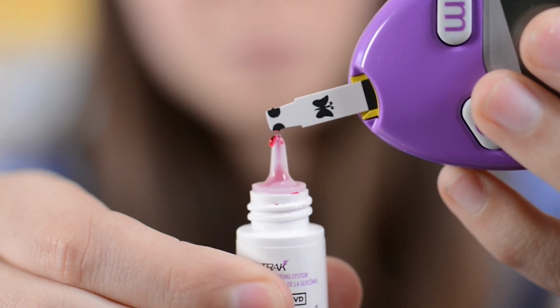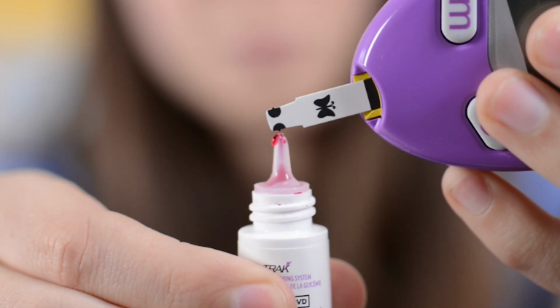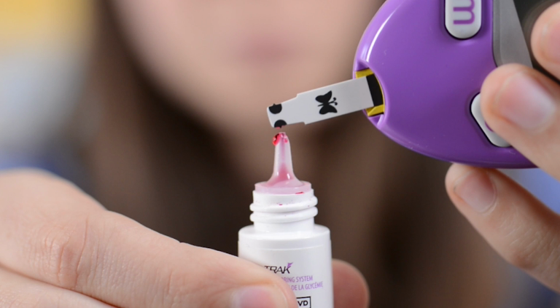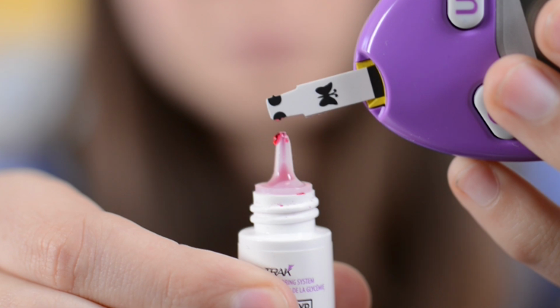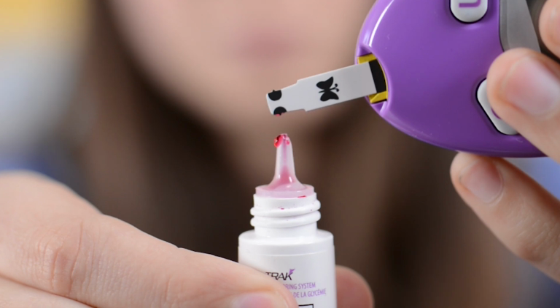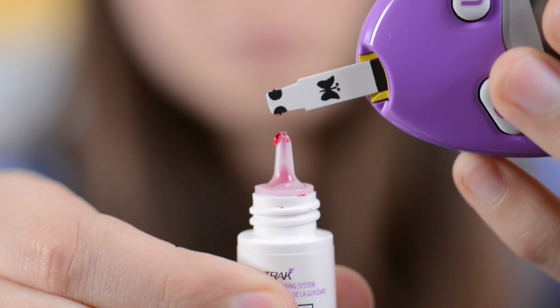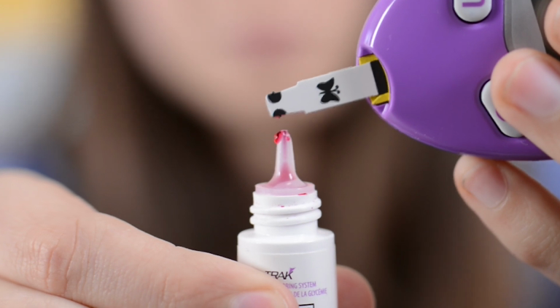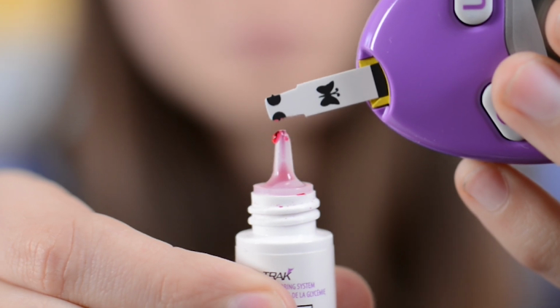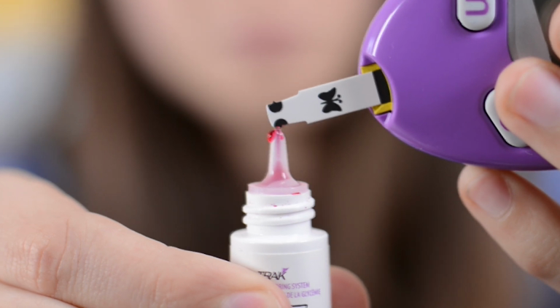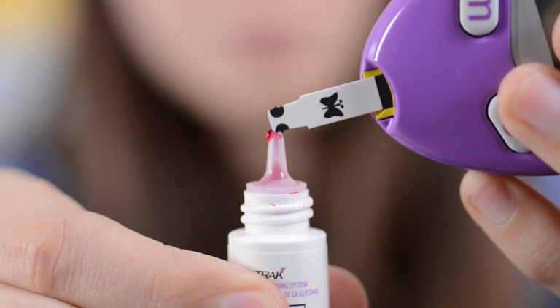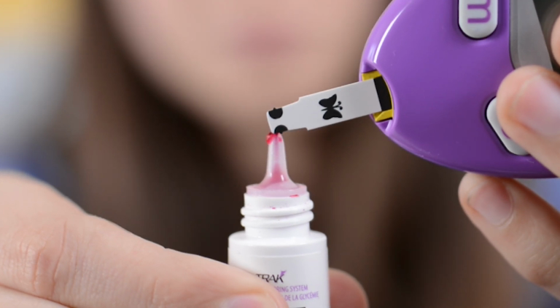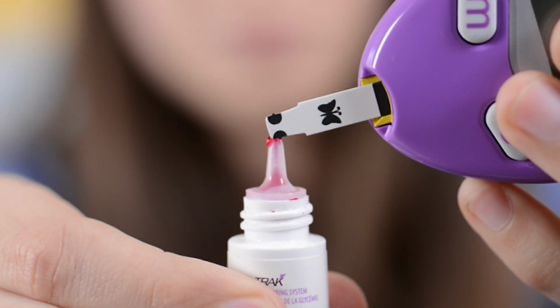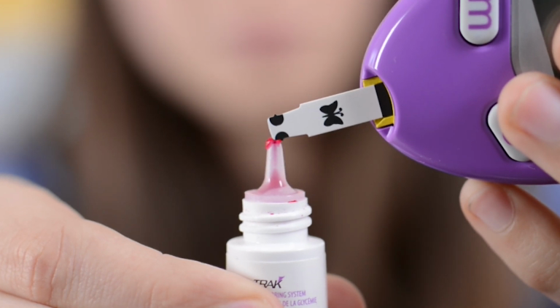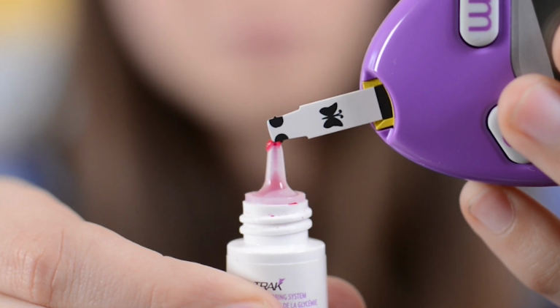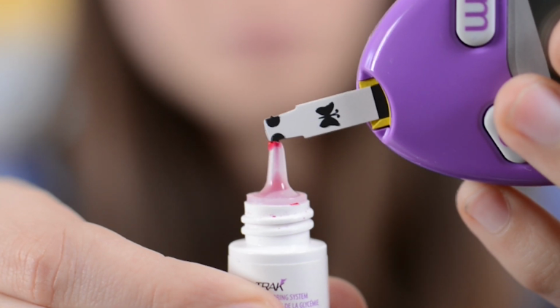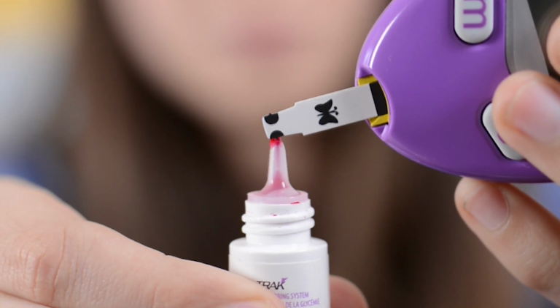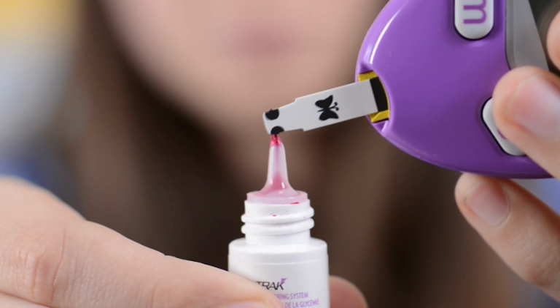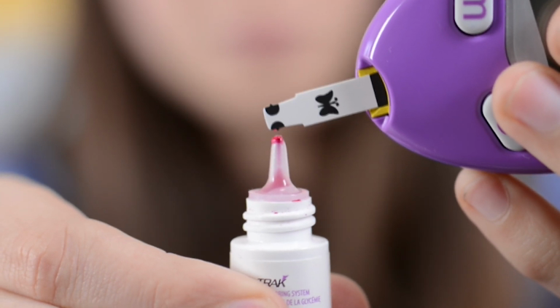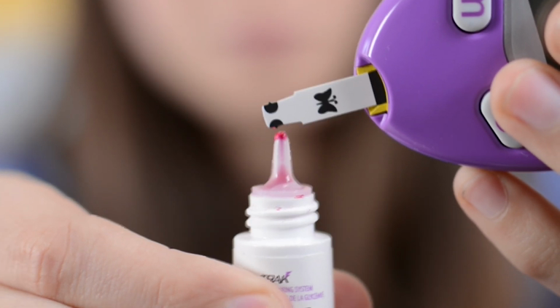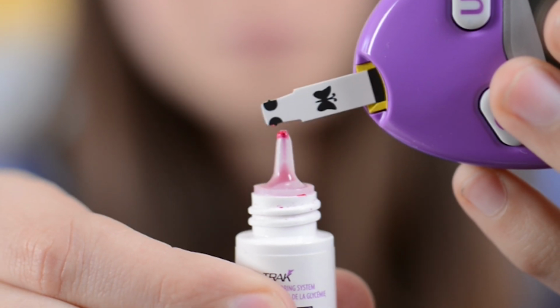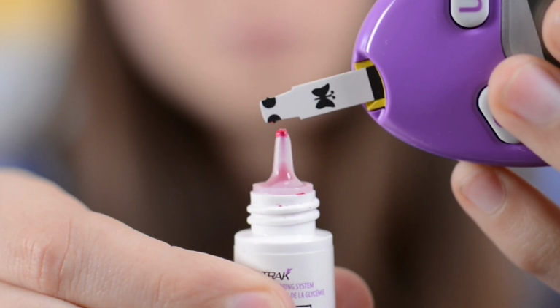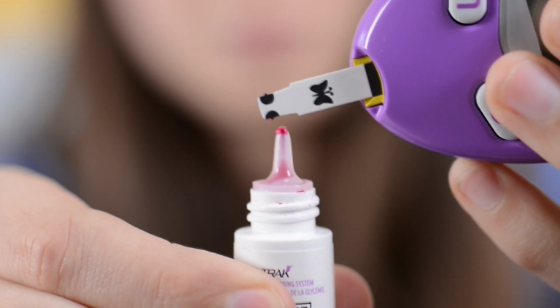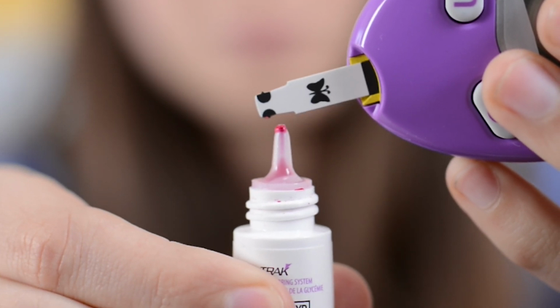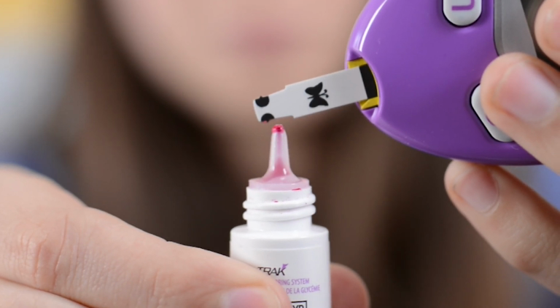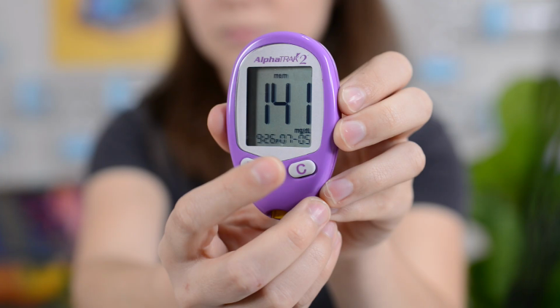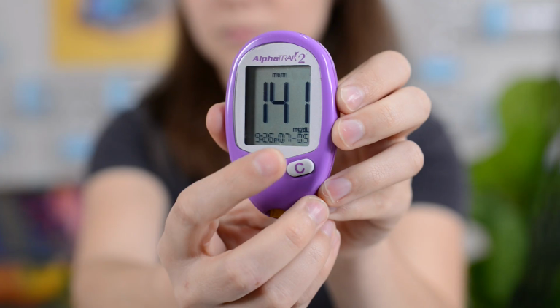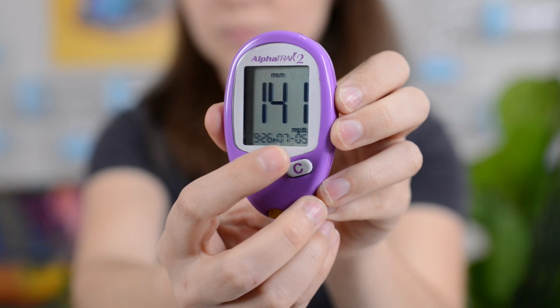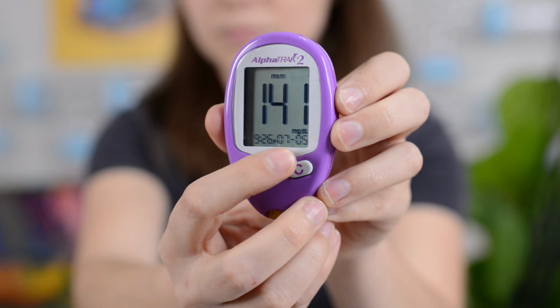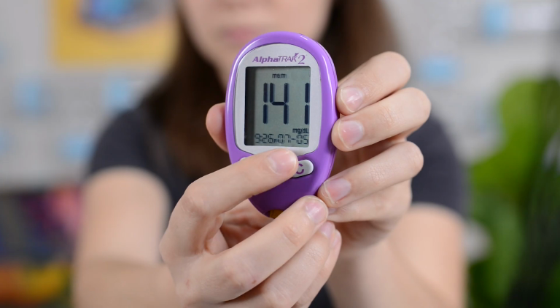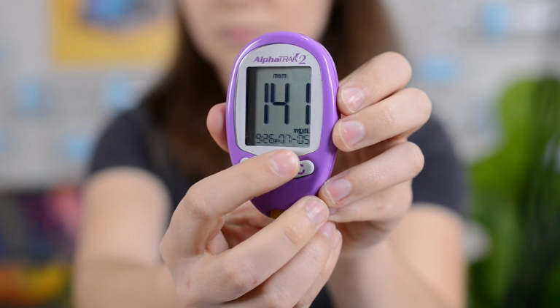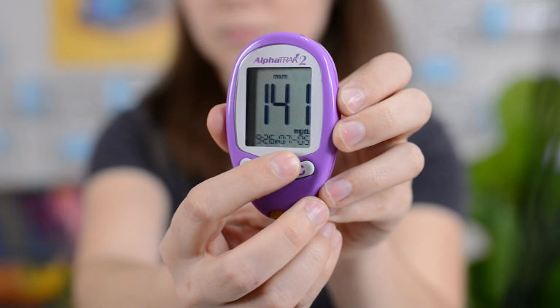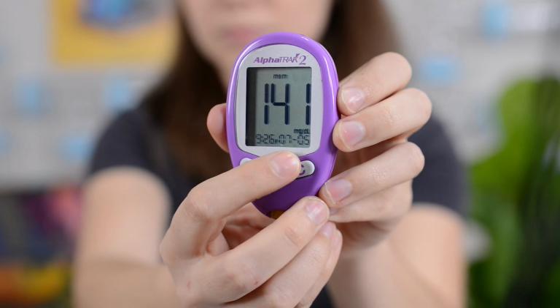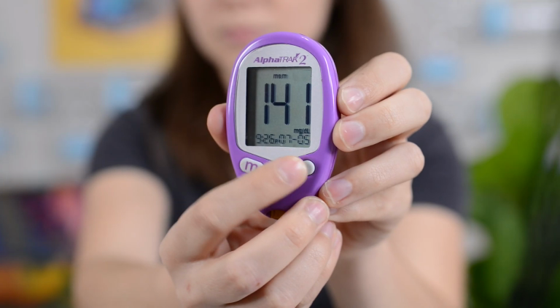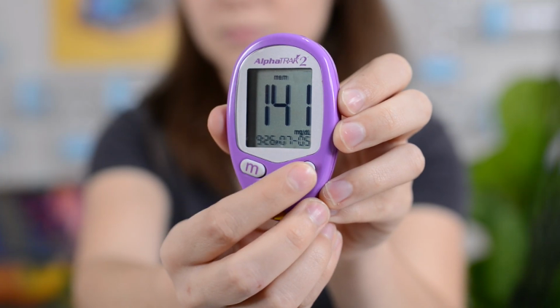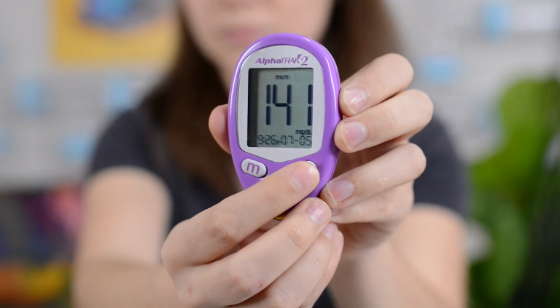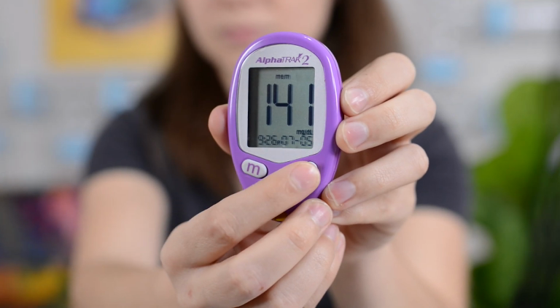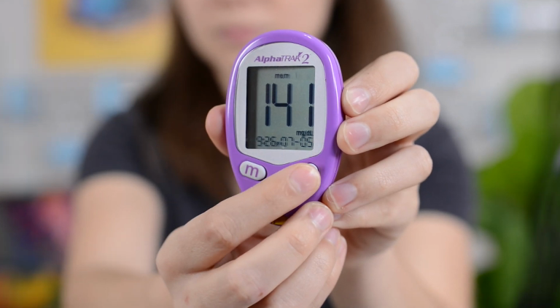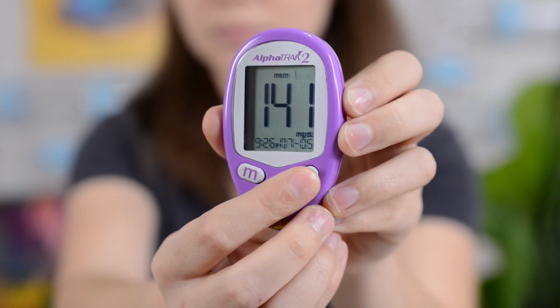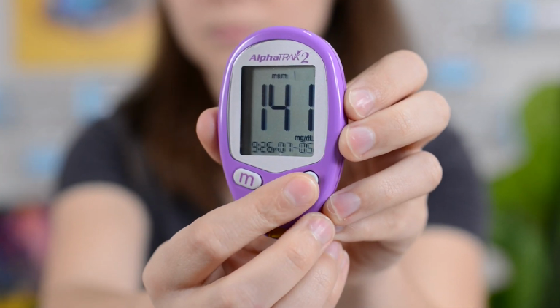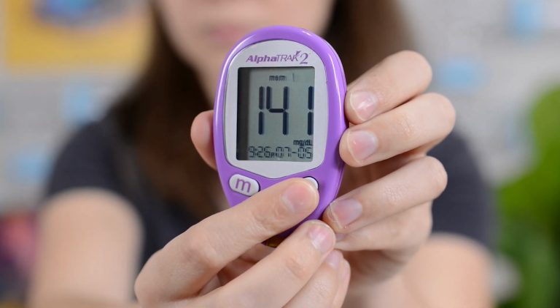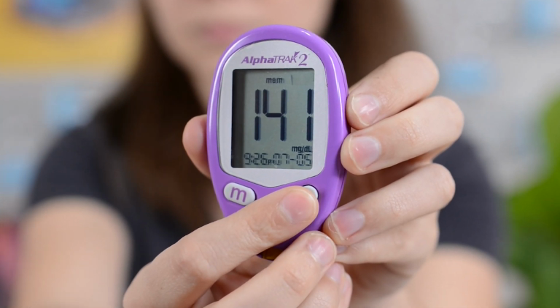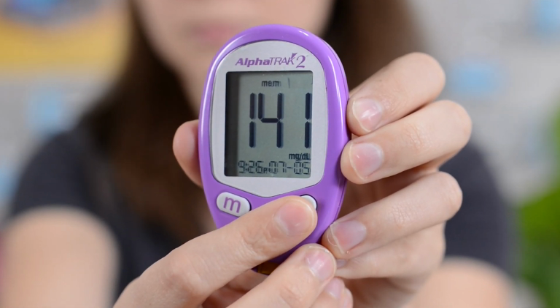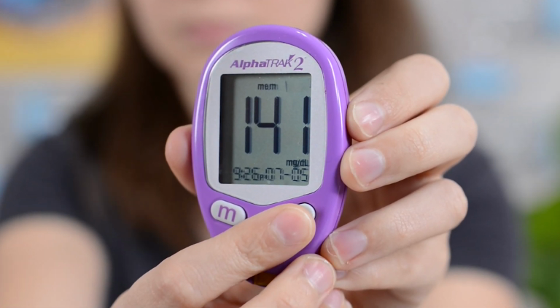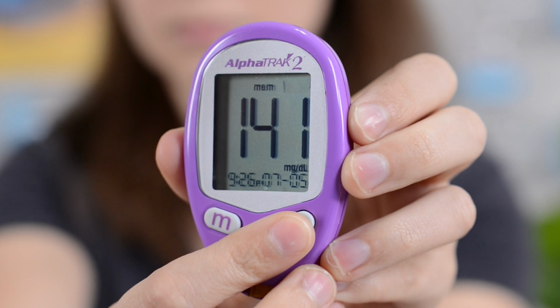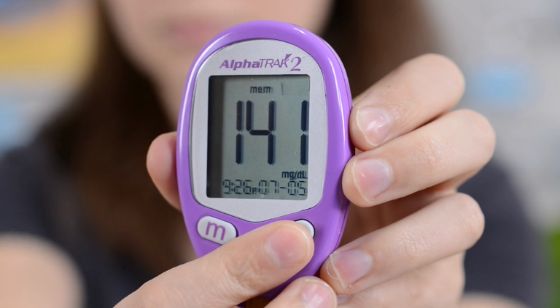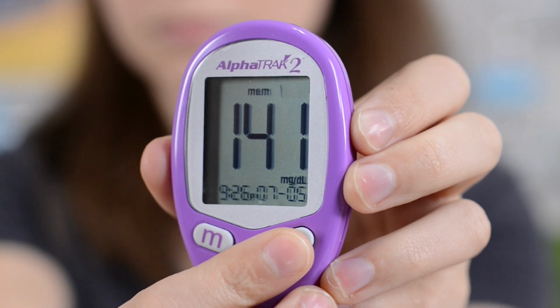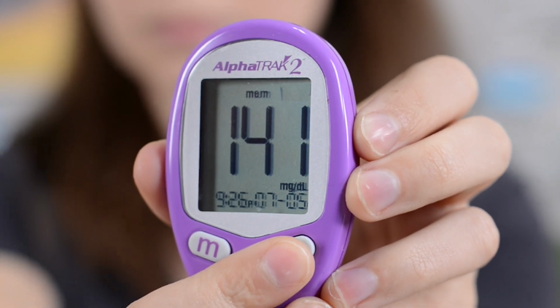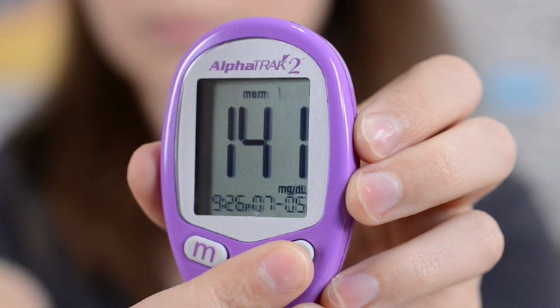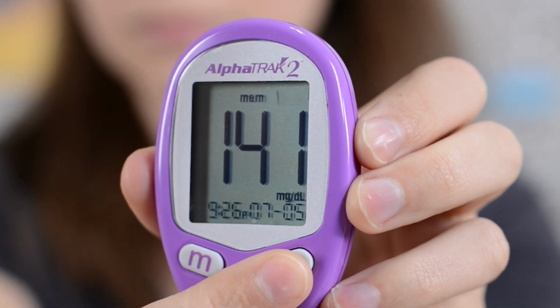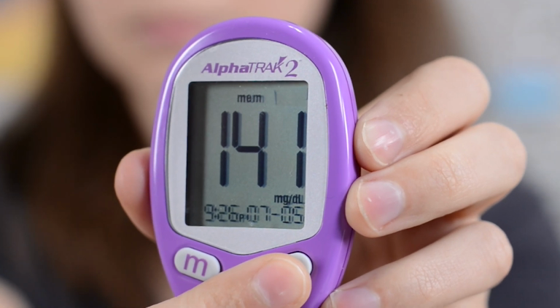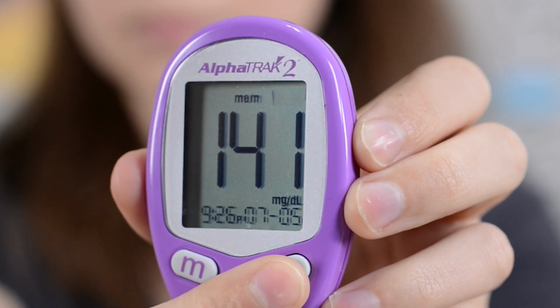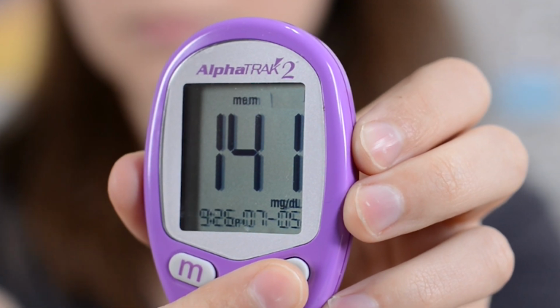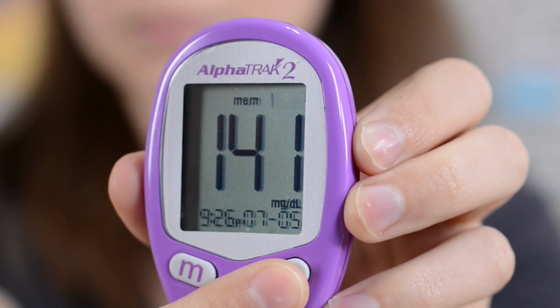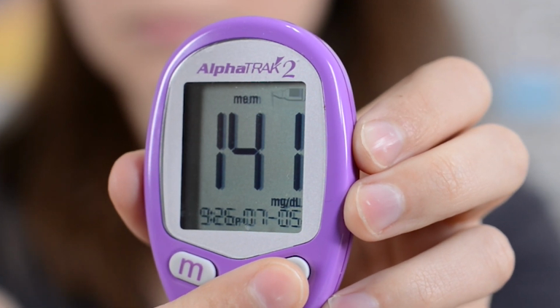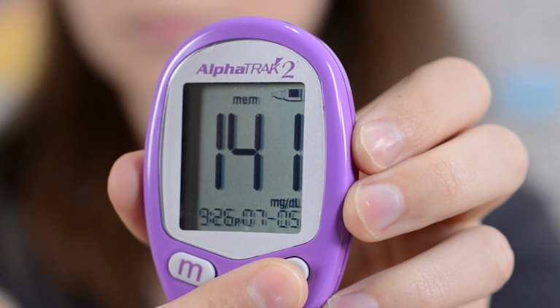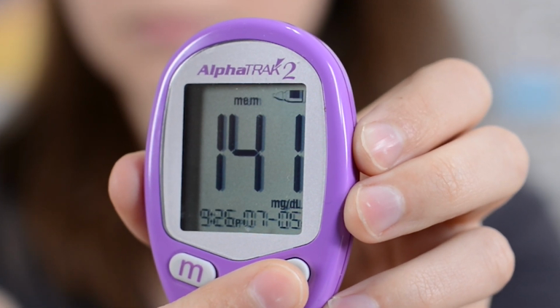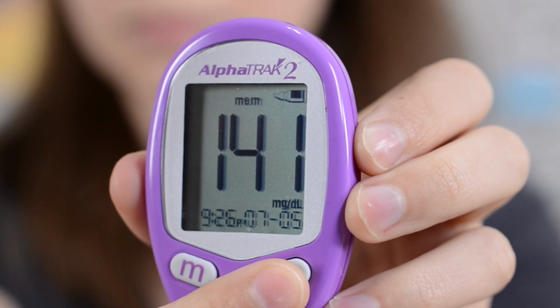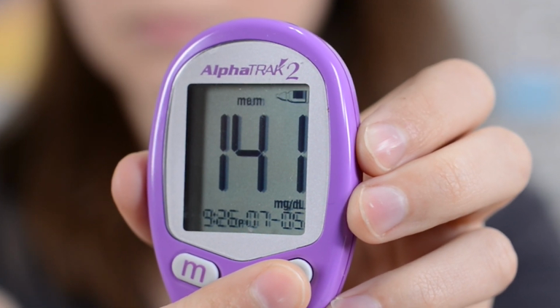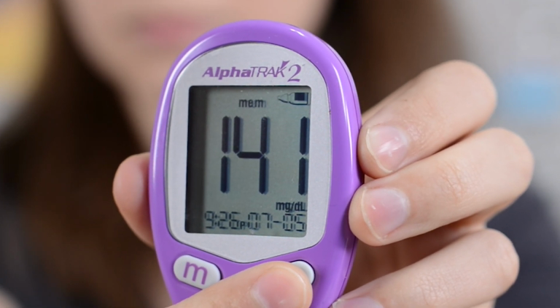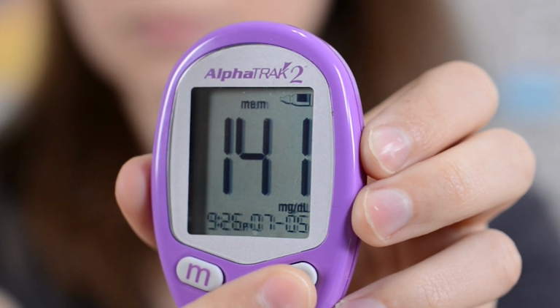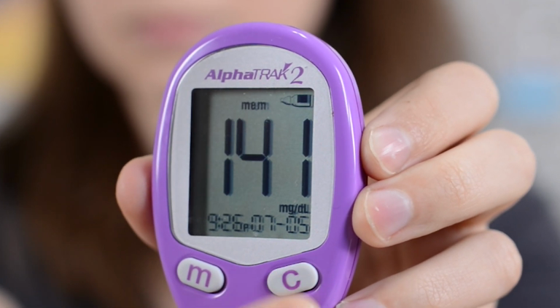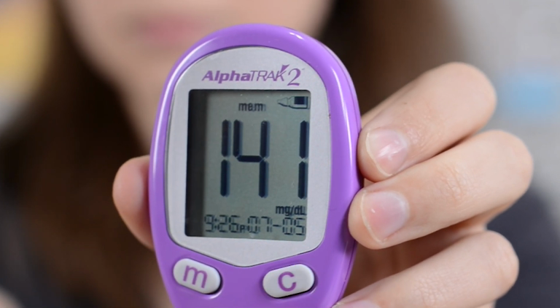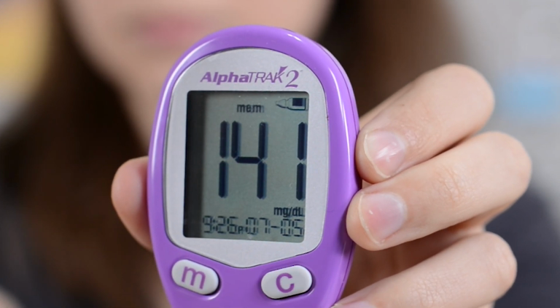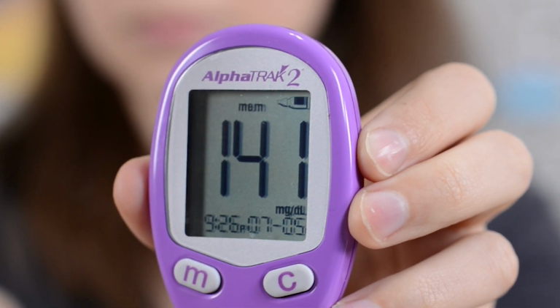Grab the control solution which helps detect if your test strips are functioning properly. You only need to test with it when you open a new bottle of strips or when it's been a long time since you opened that particular batch. After using the control solution, hold down the C button for two seconds — you'll see an icon indicating the device is set.